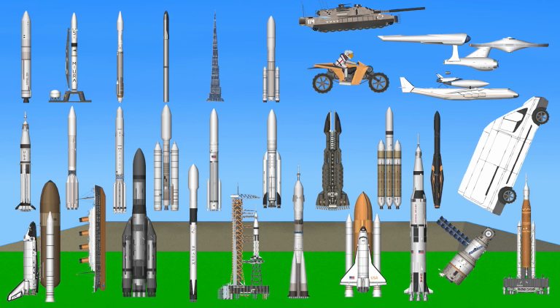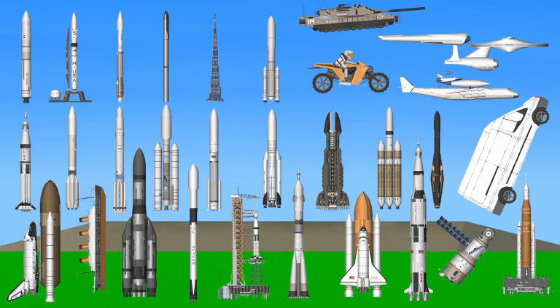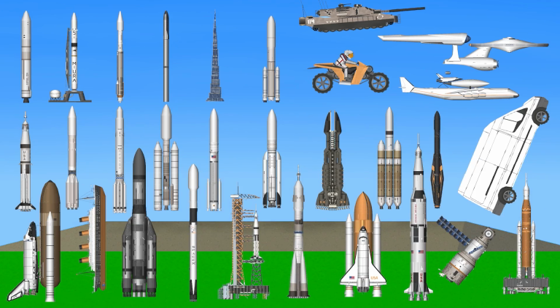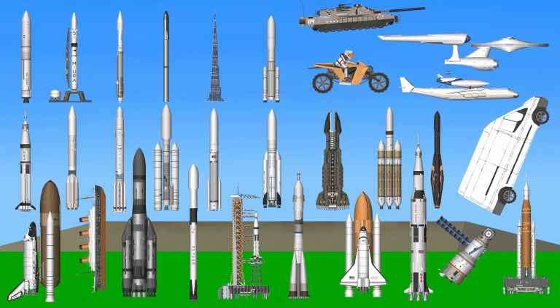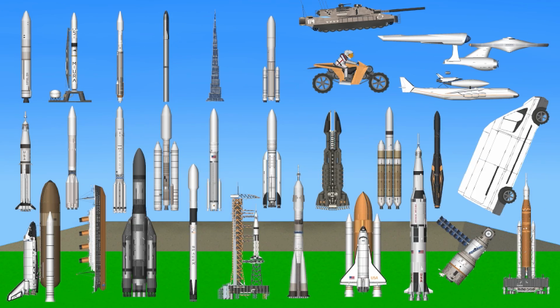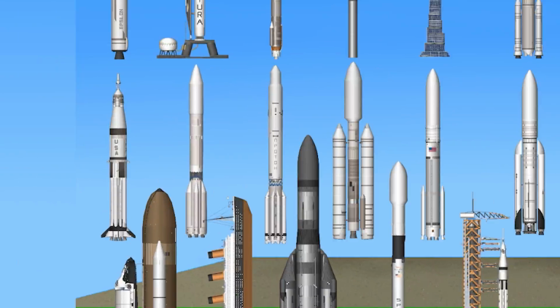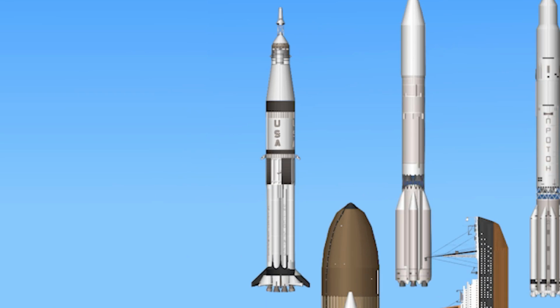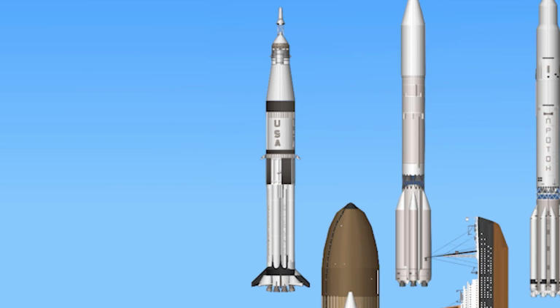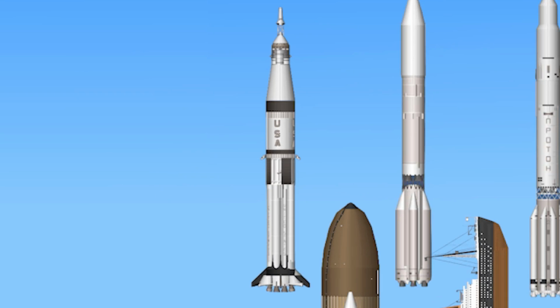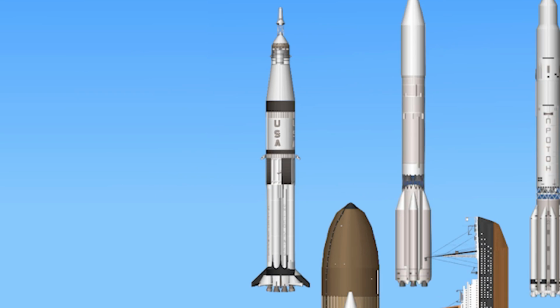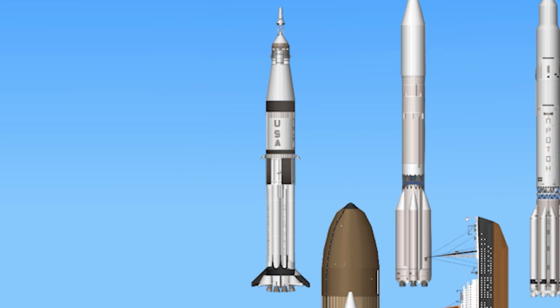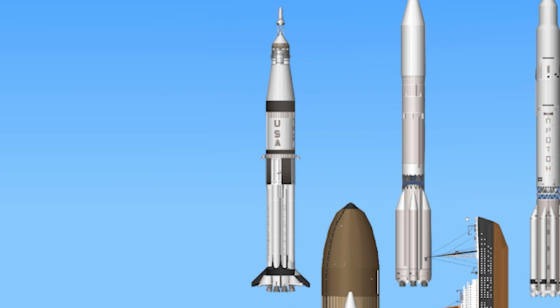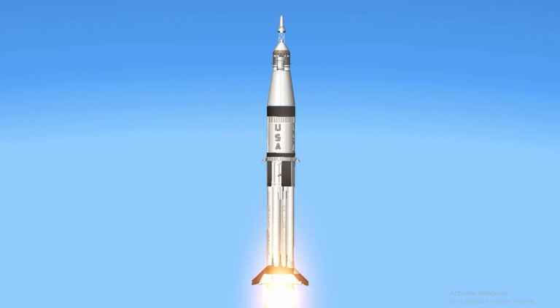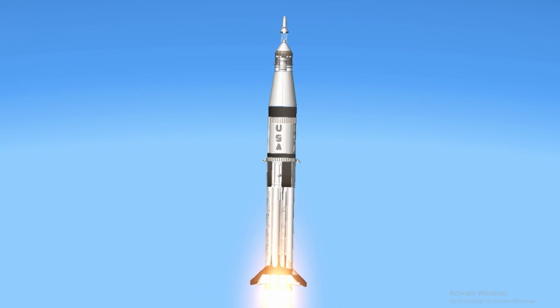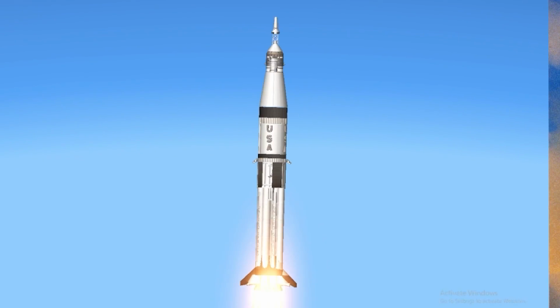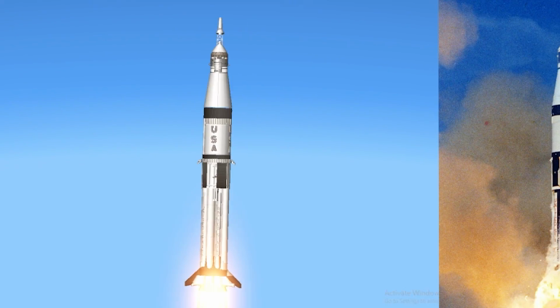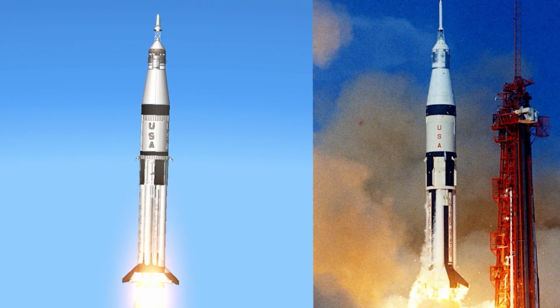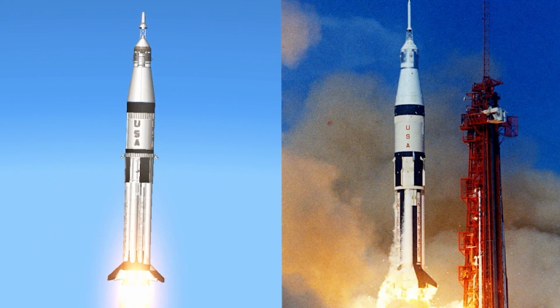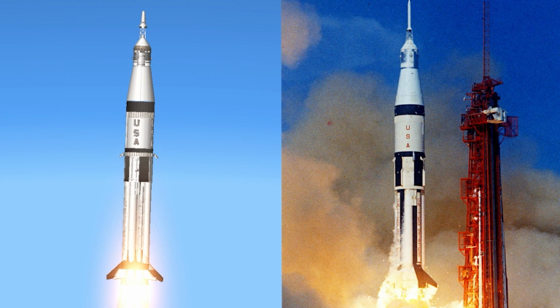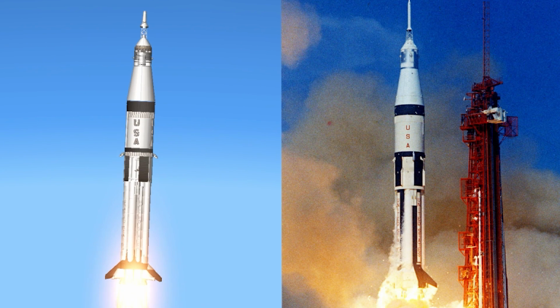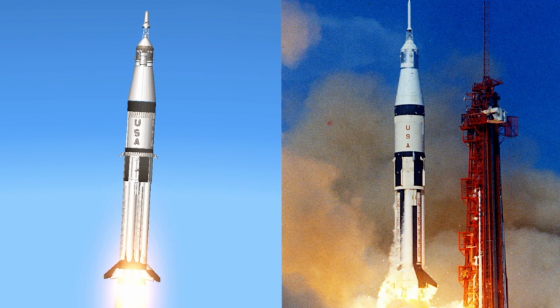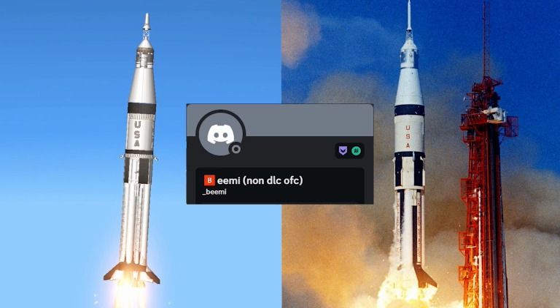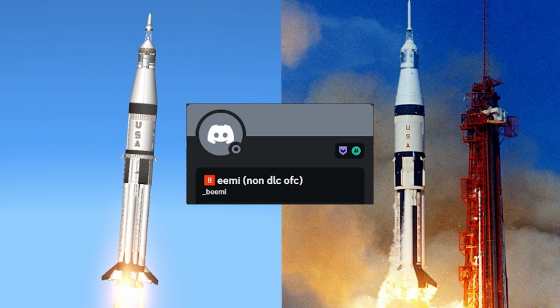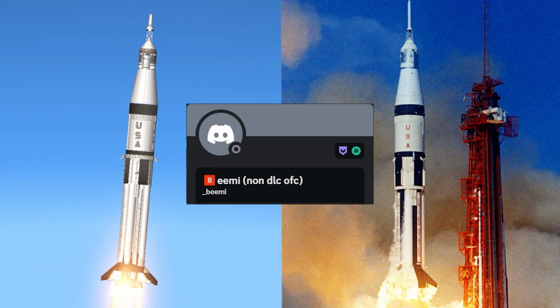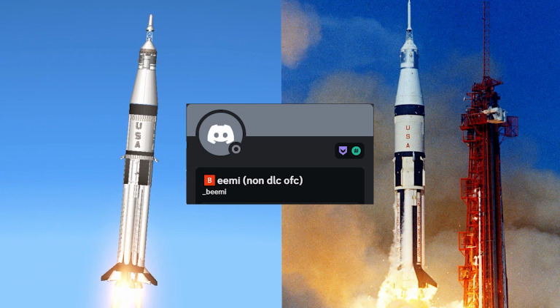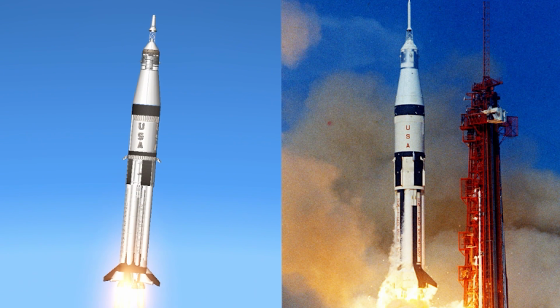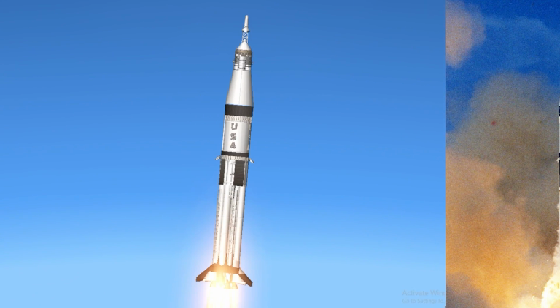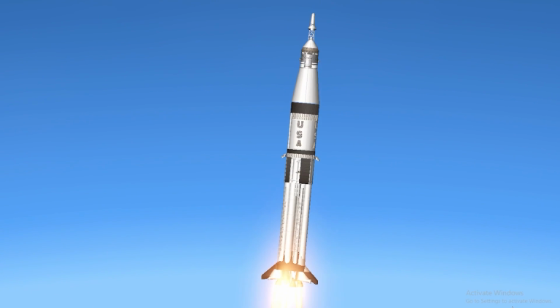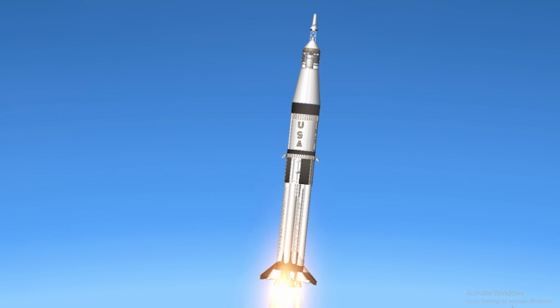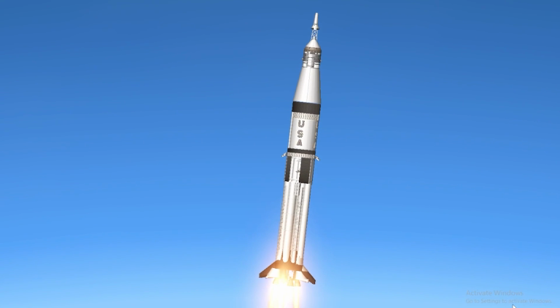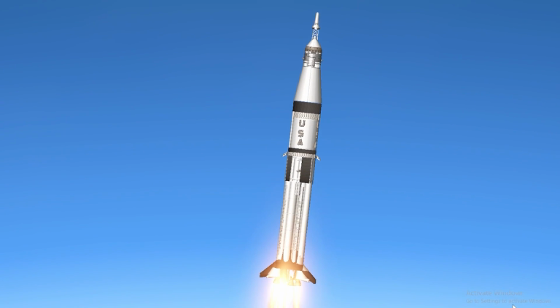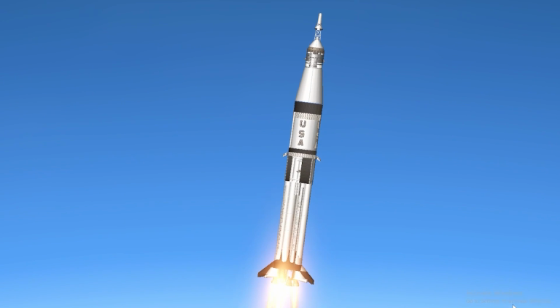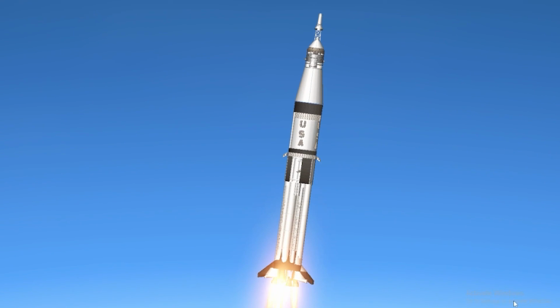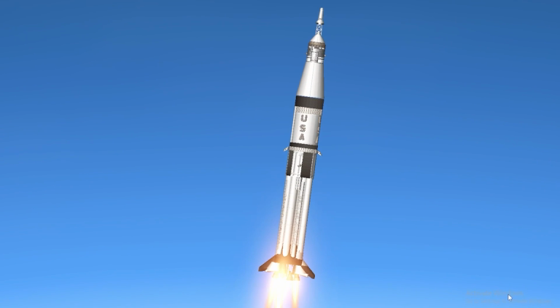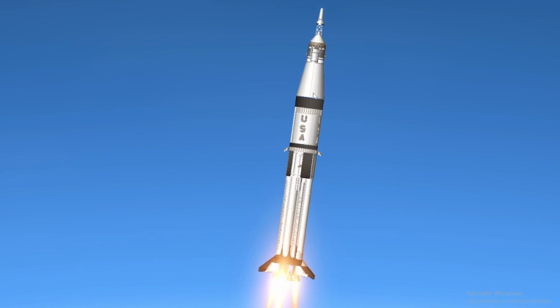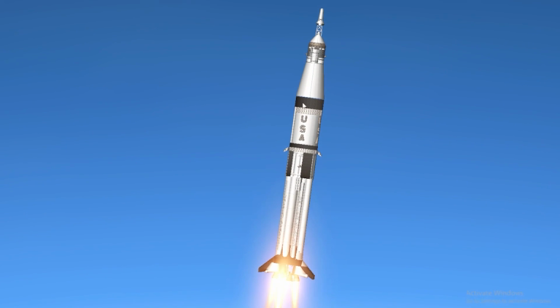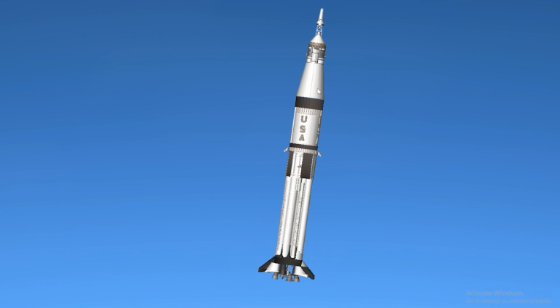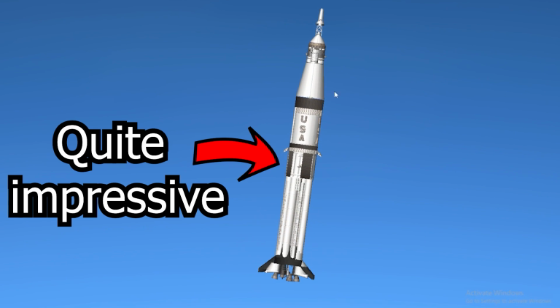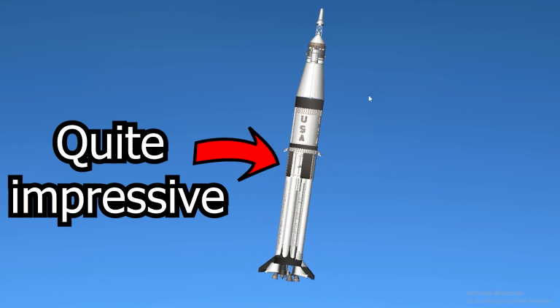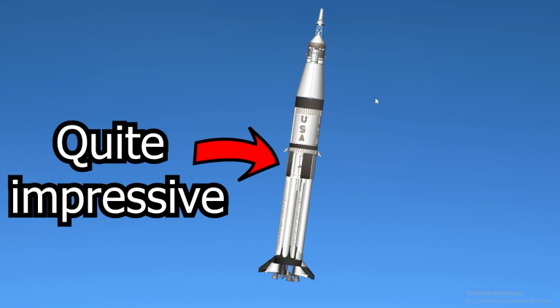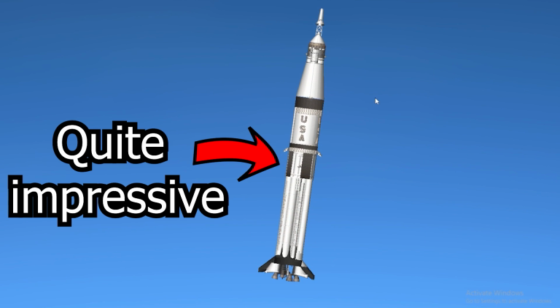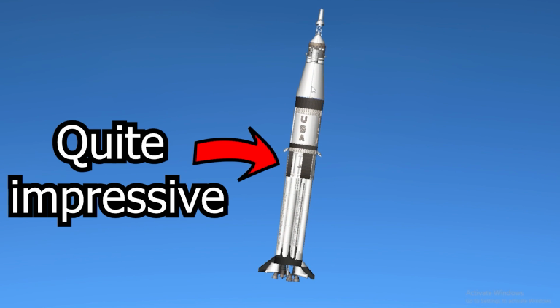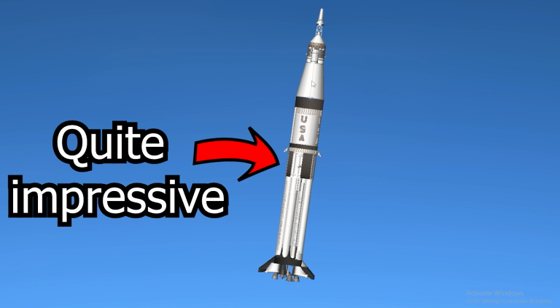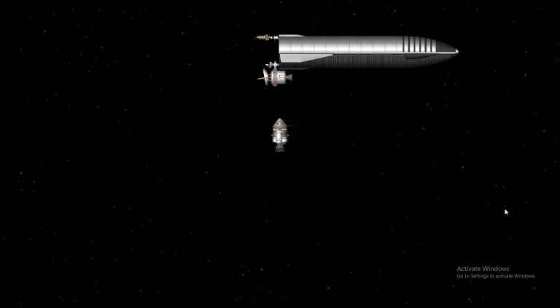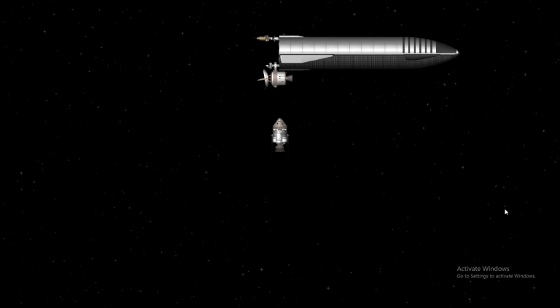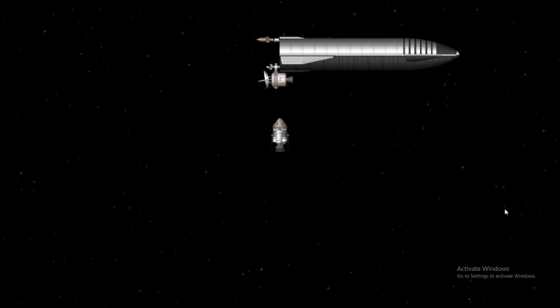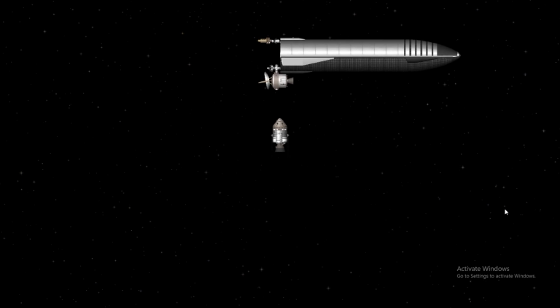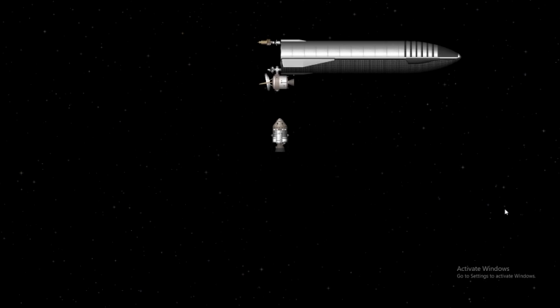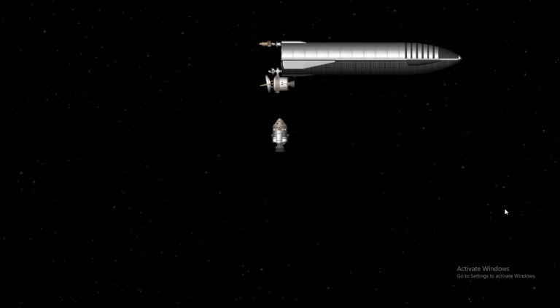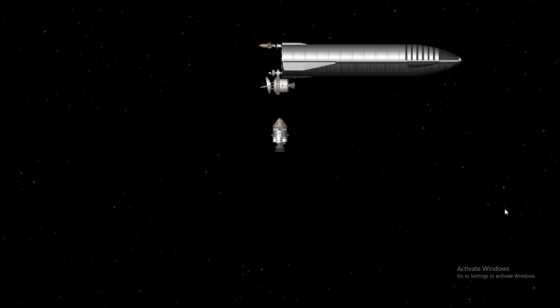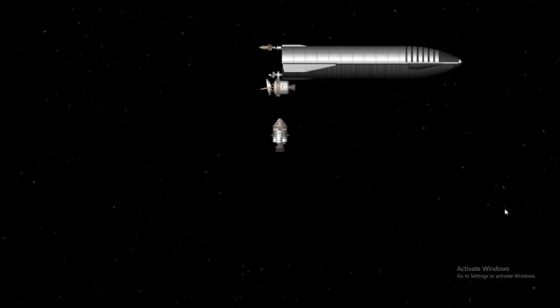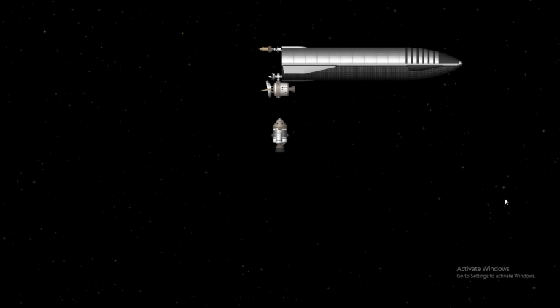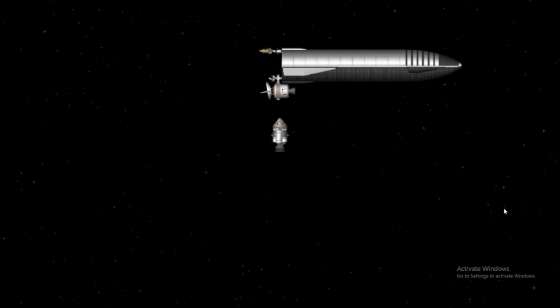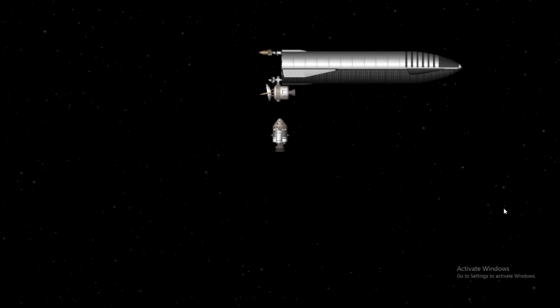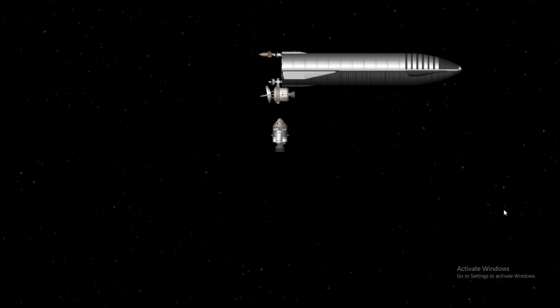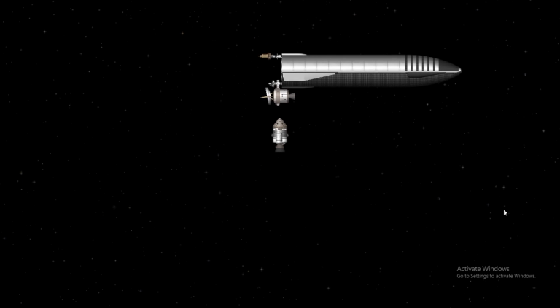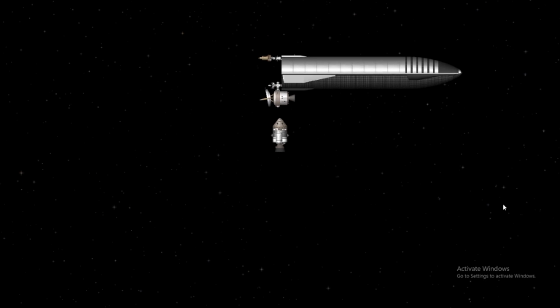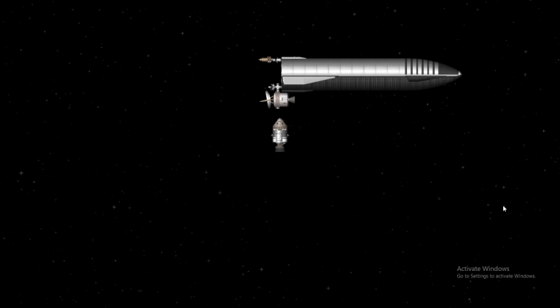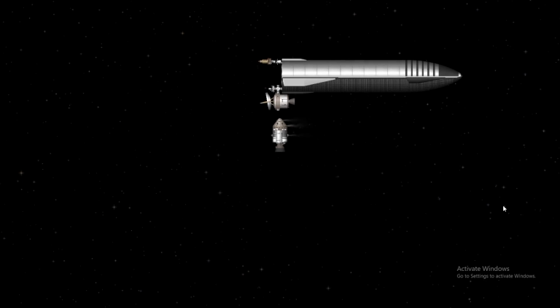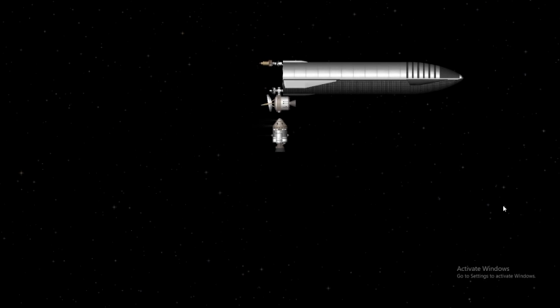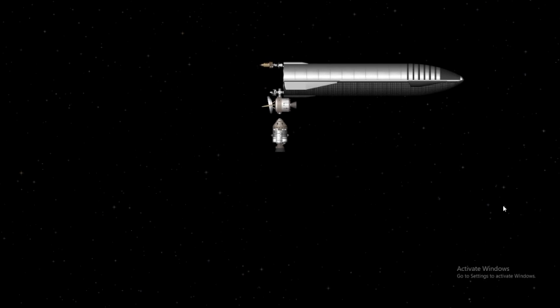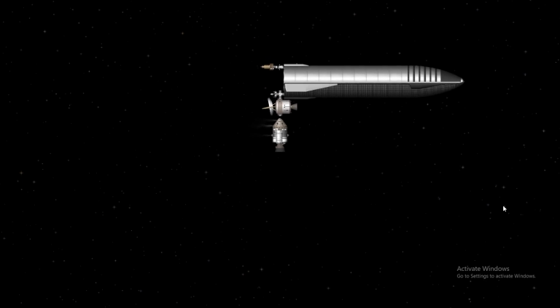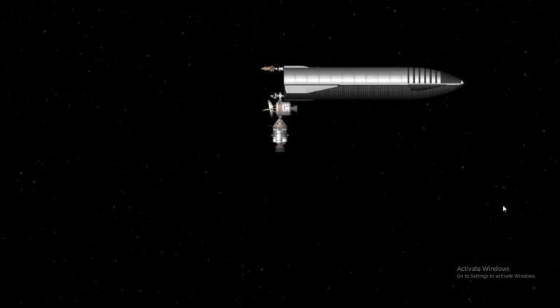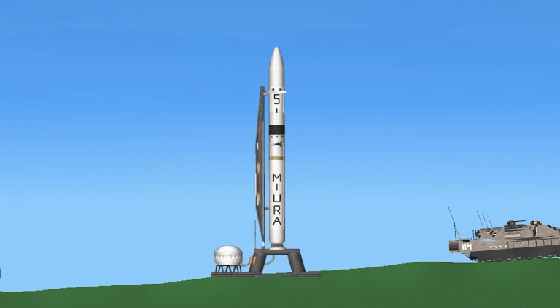Moving on, we have a non-DLC Saturn B1 by Beamey at number 20. For non-DLC, this is quite impressive, and we can also dock the payload to the station.